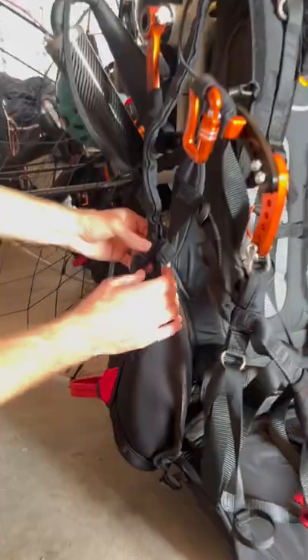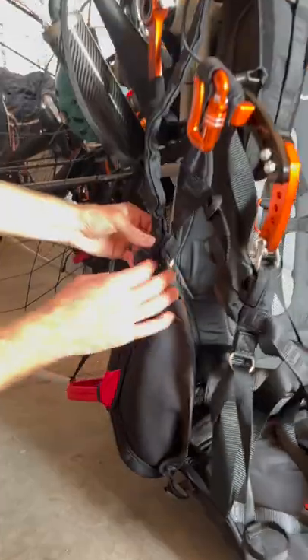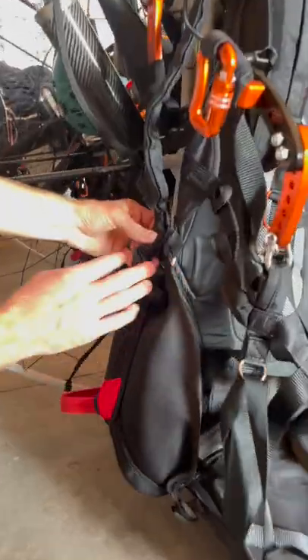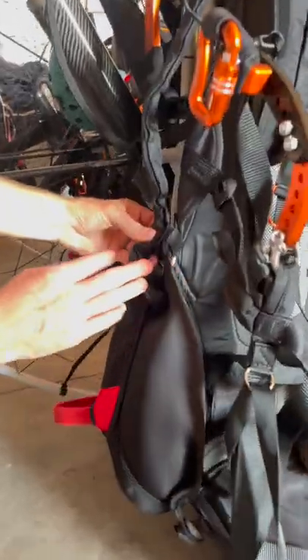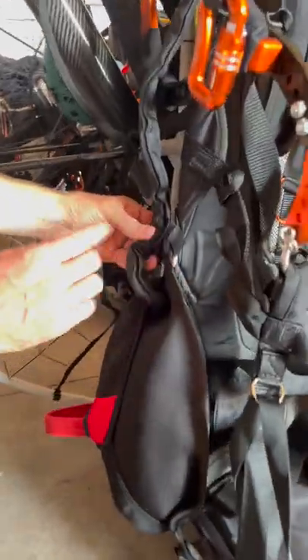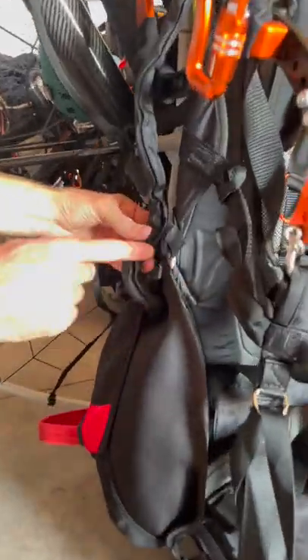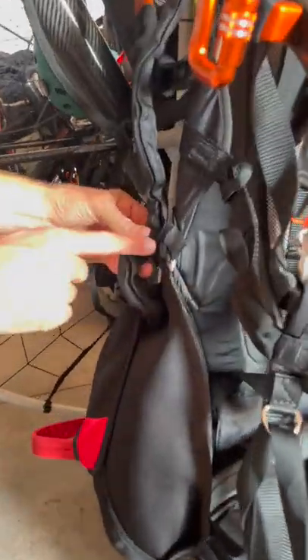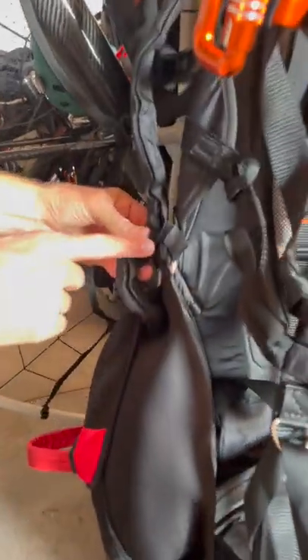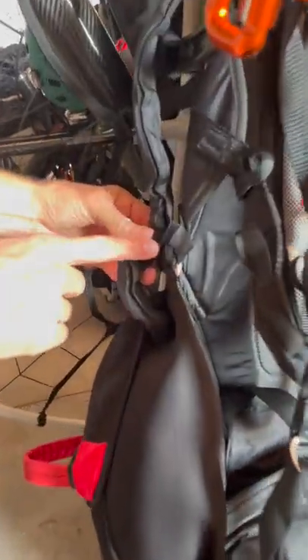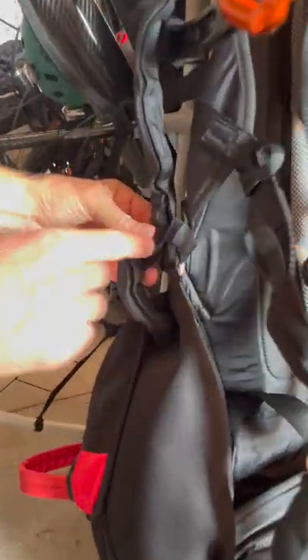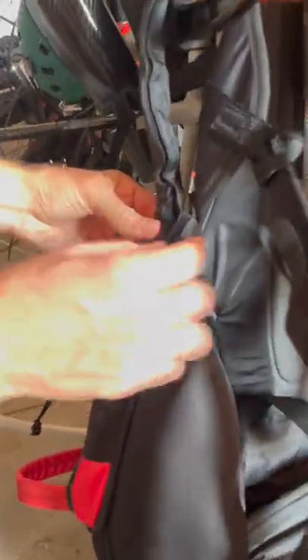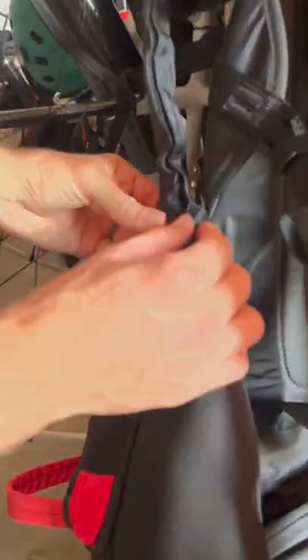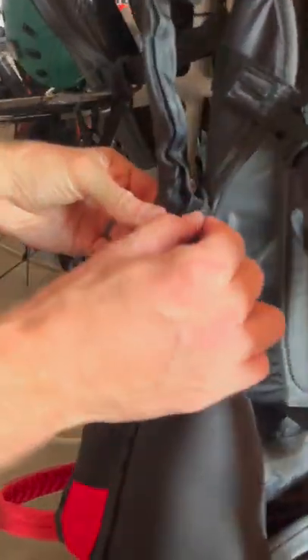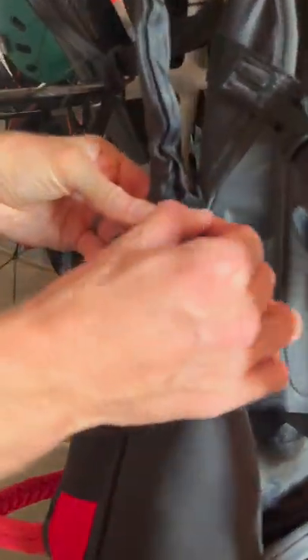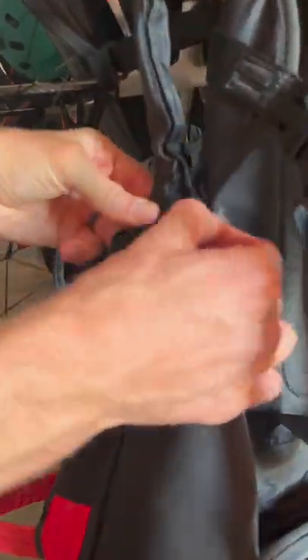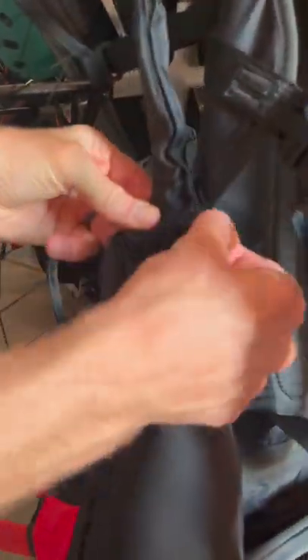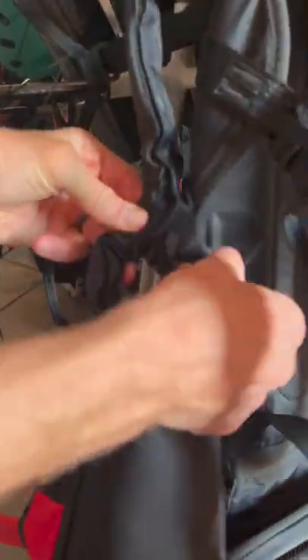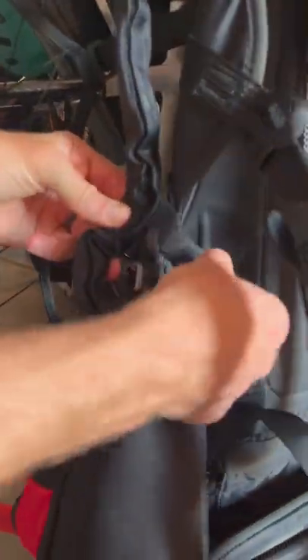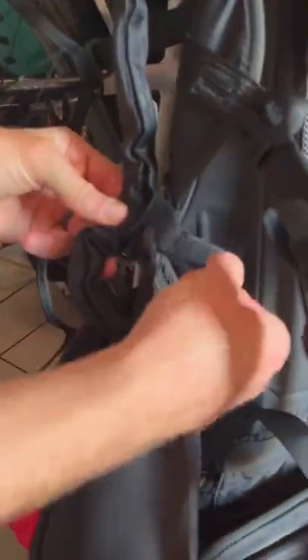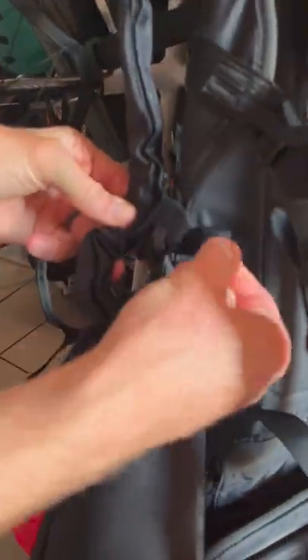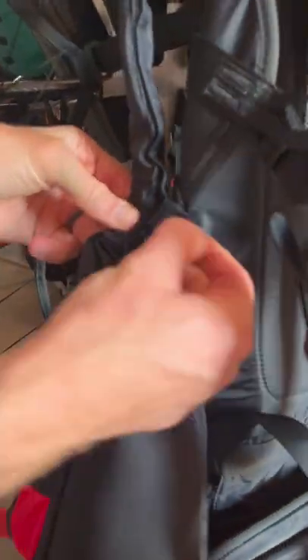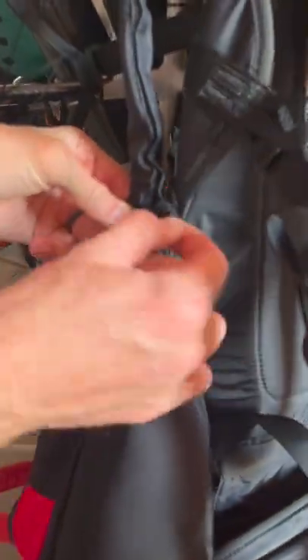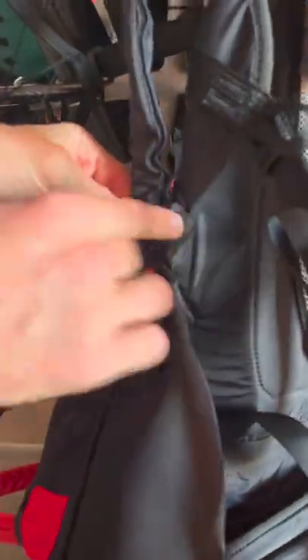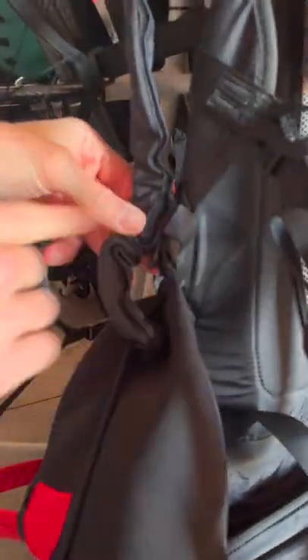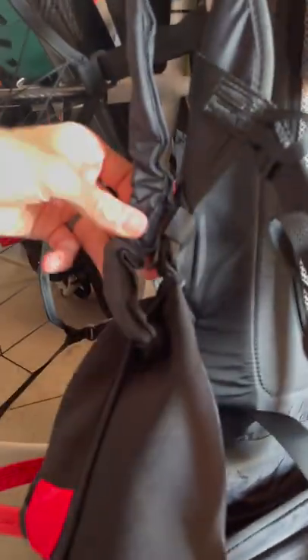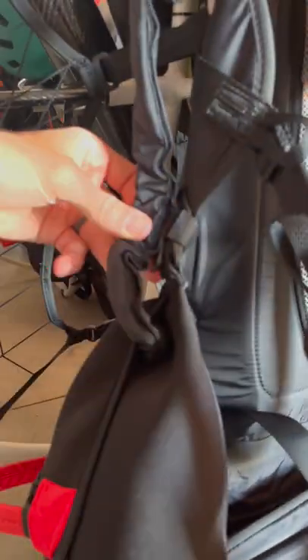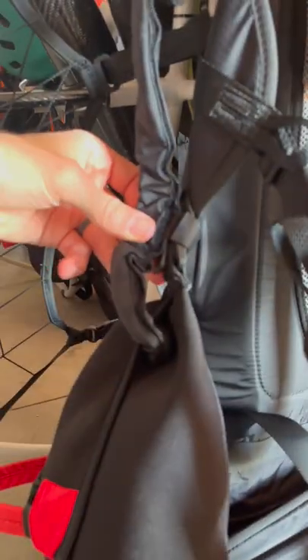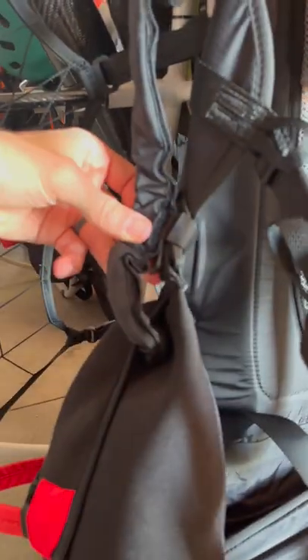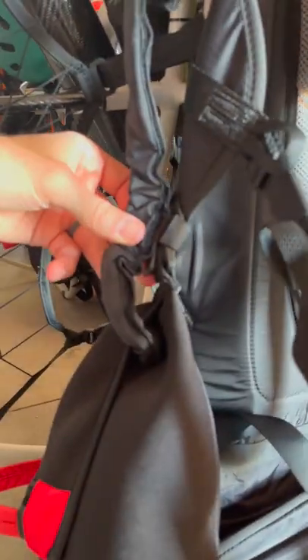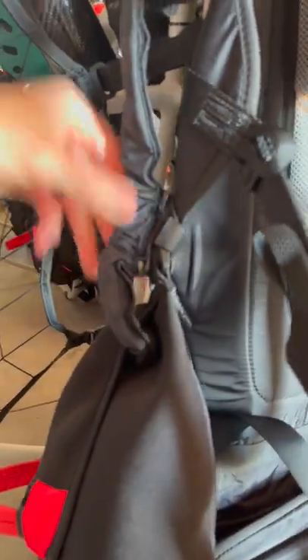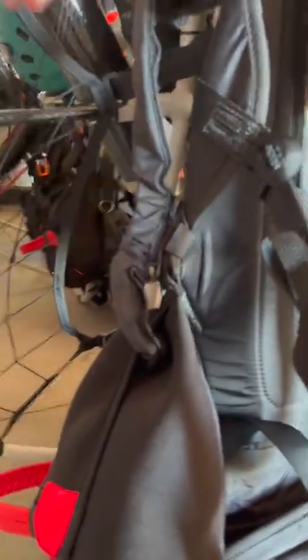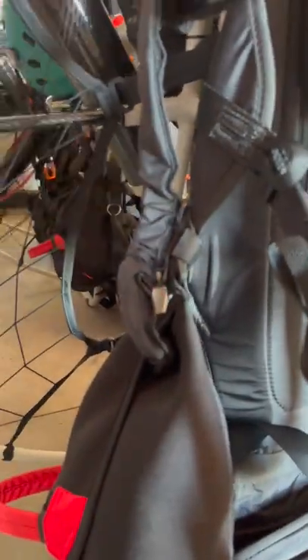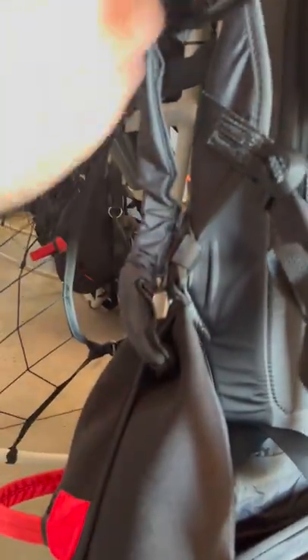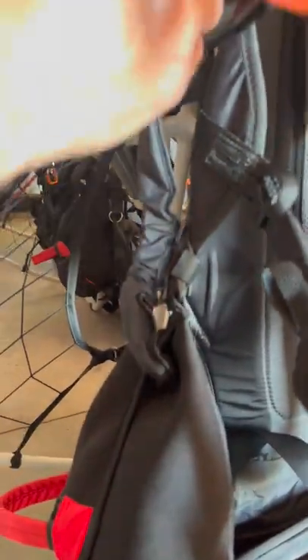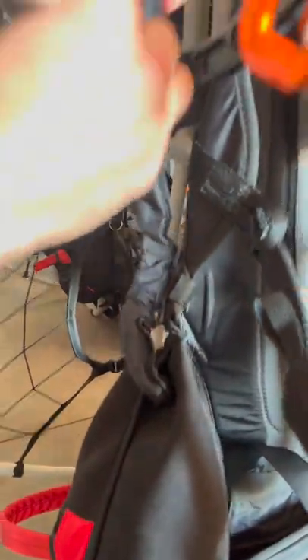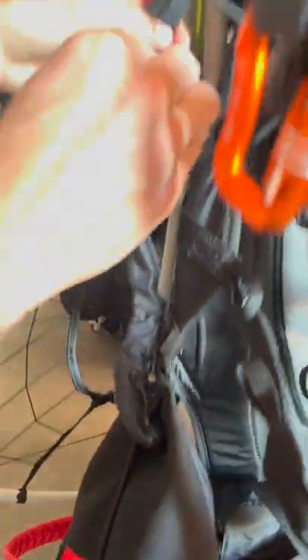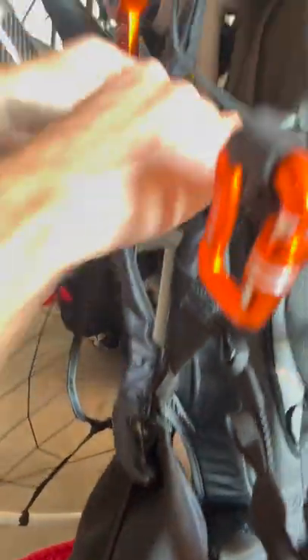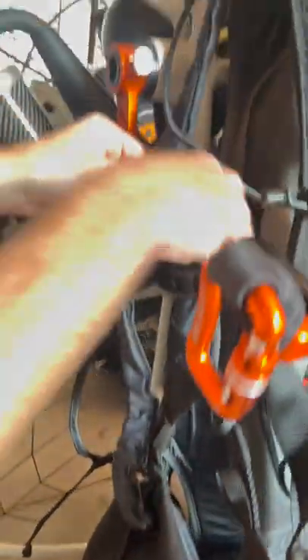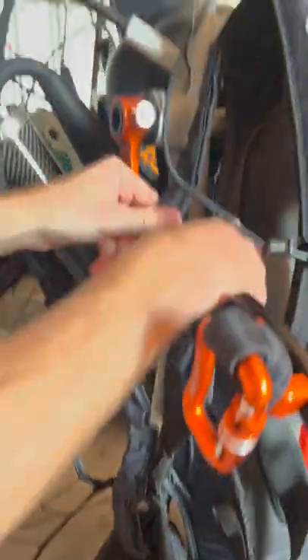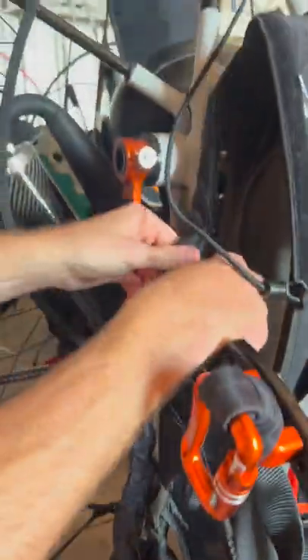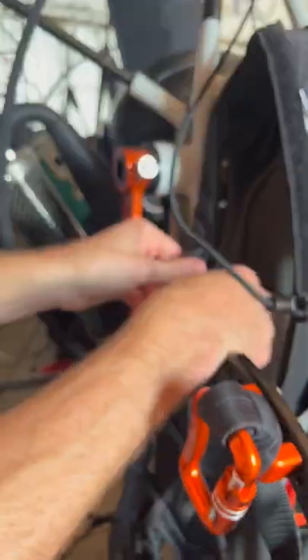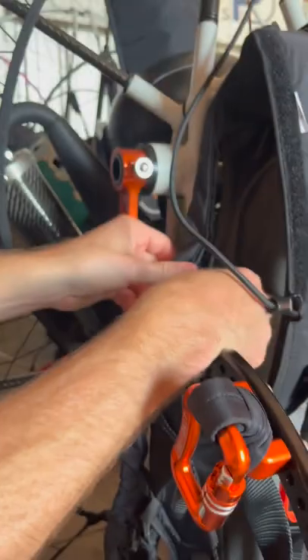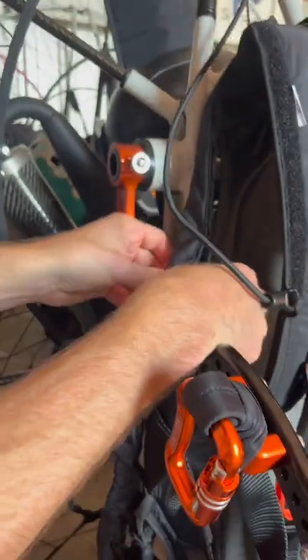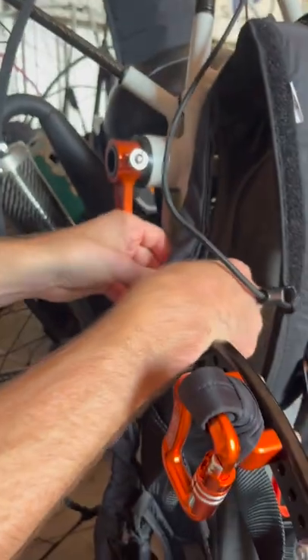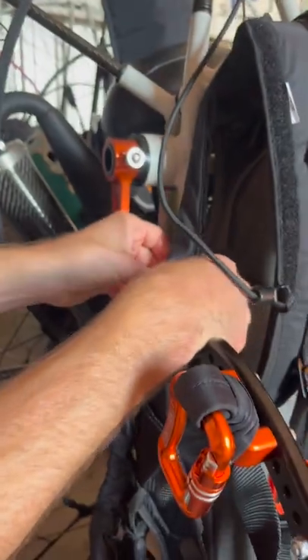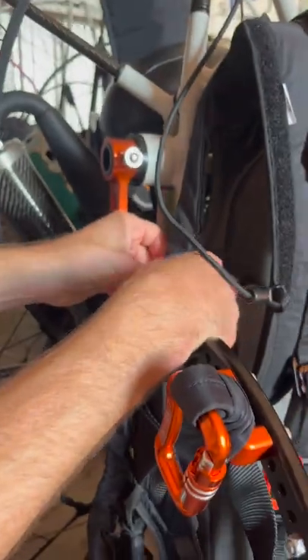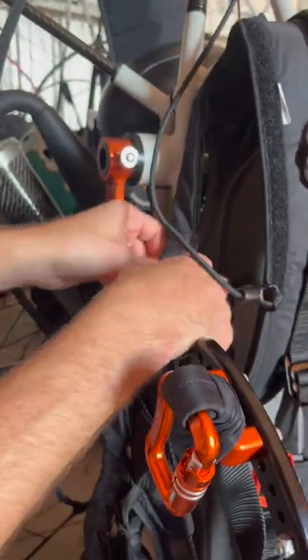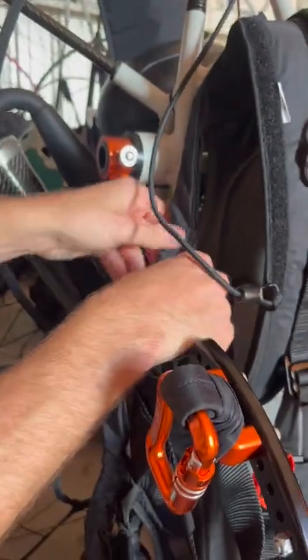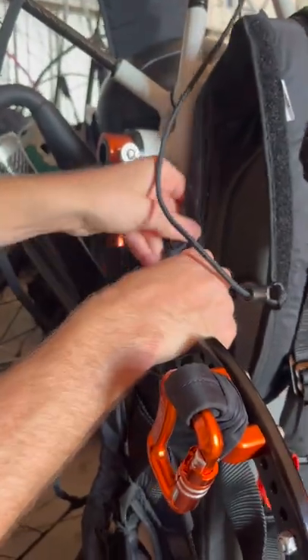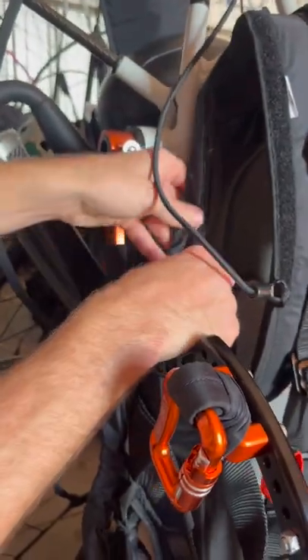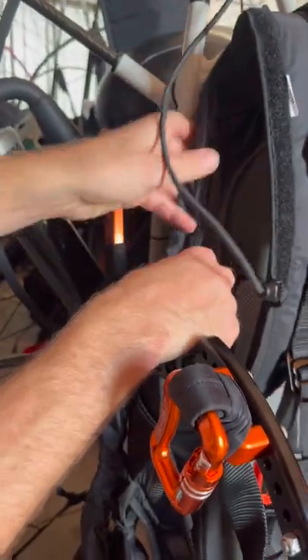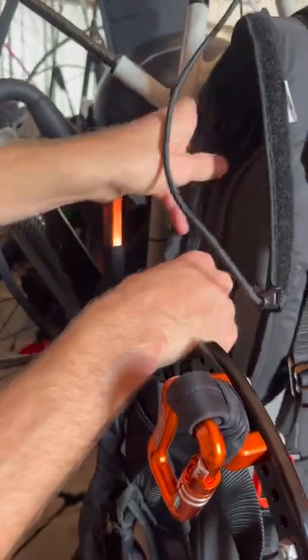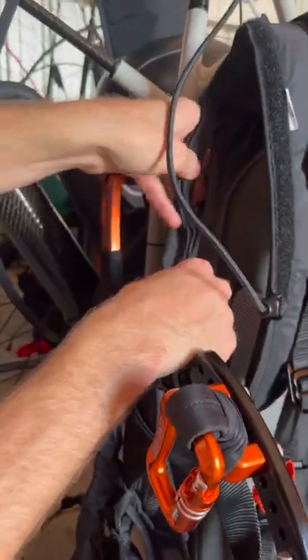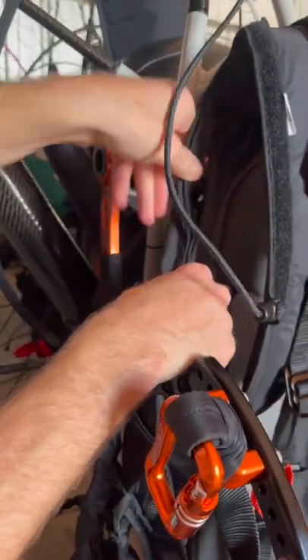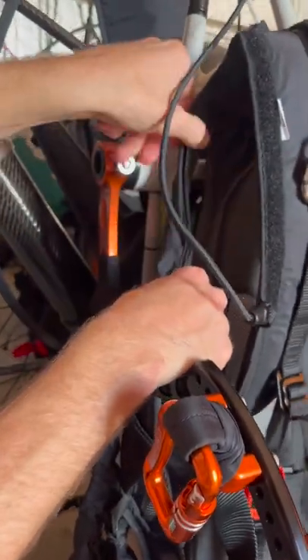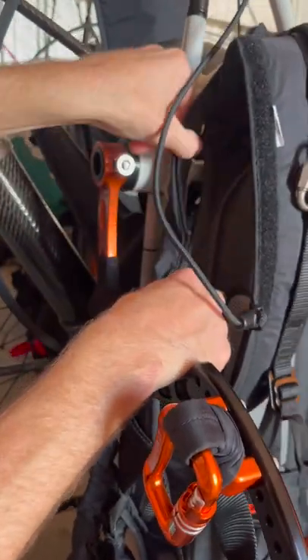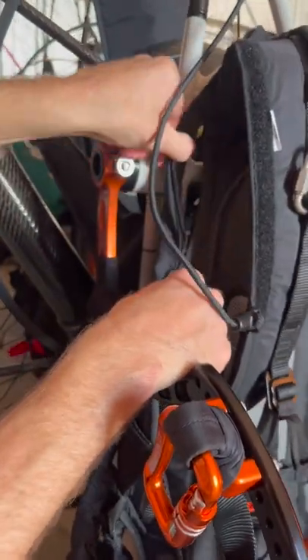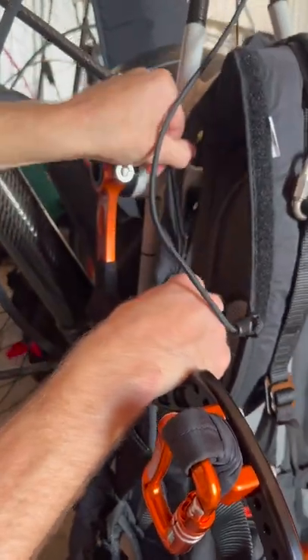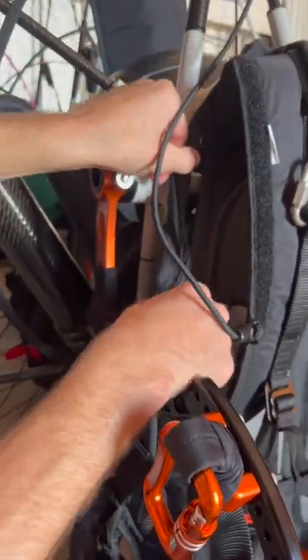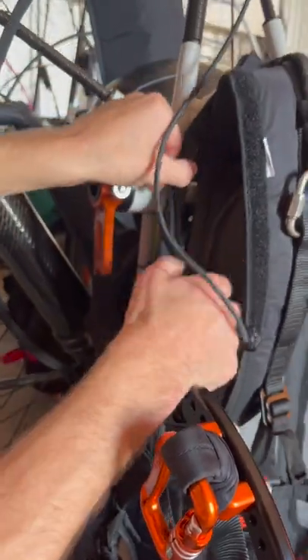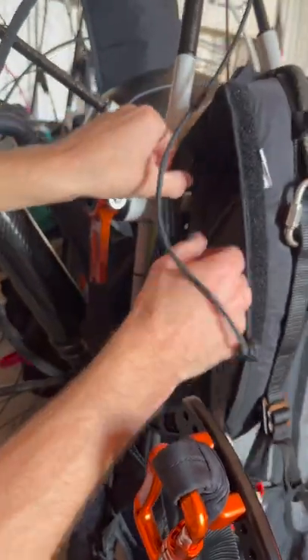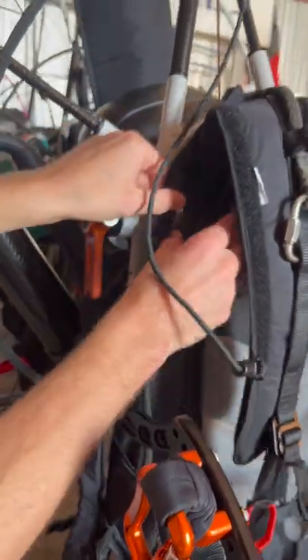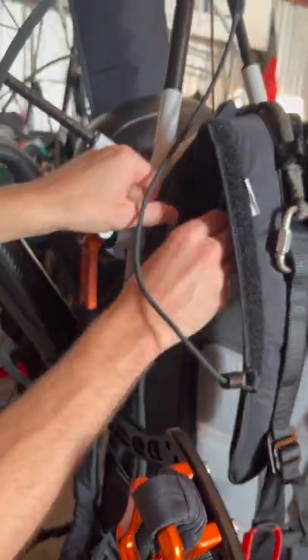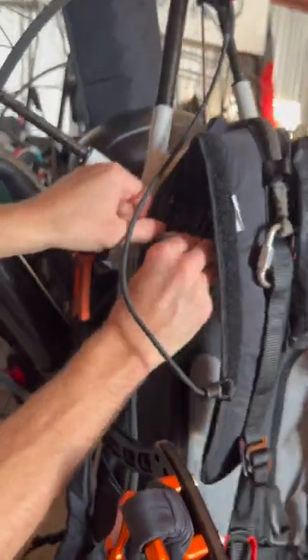After you've run it, you velcro this, and then you also velcro this to the side of the harness so it runs up nice and clean.